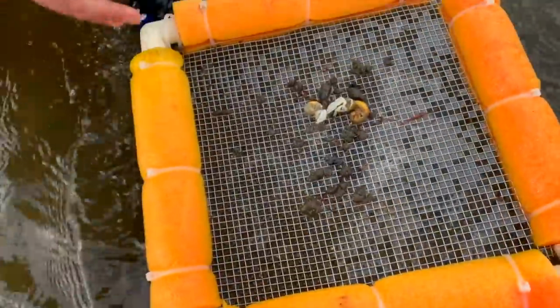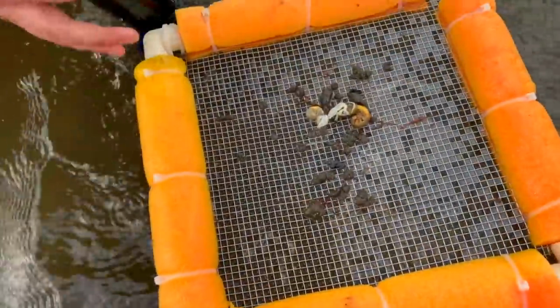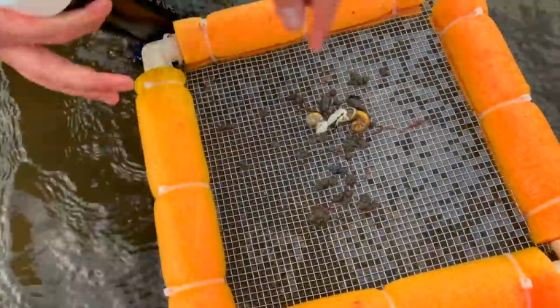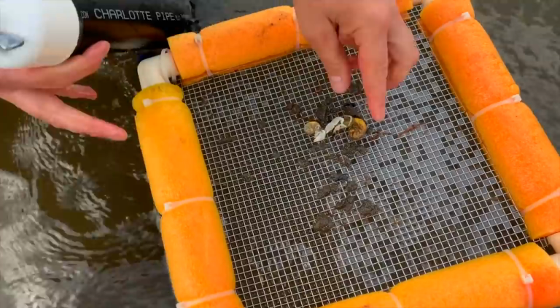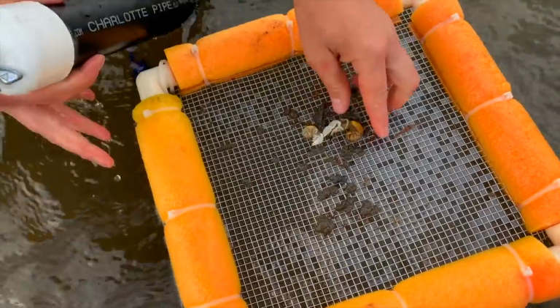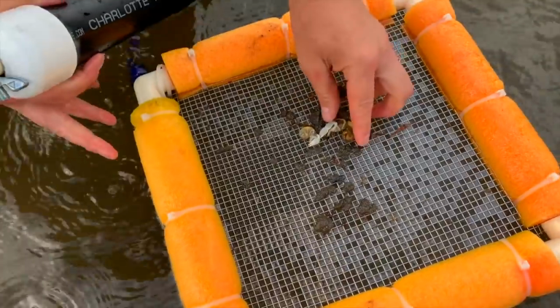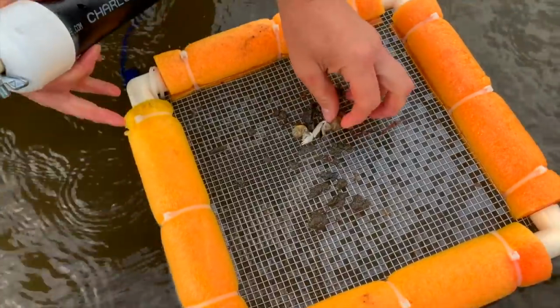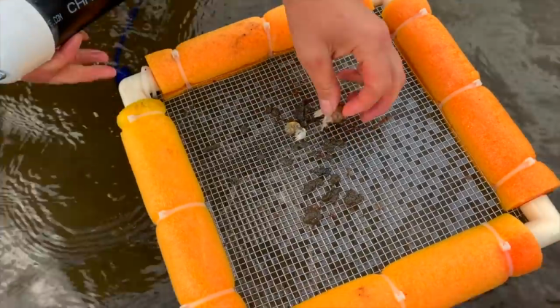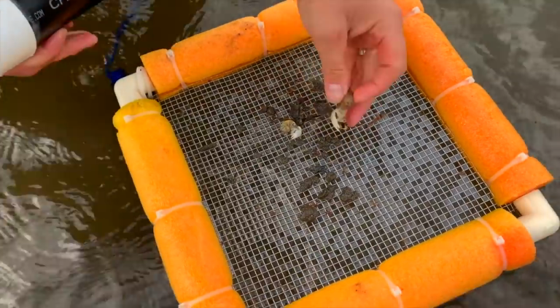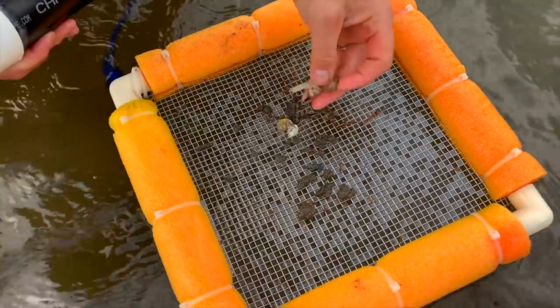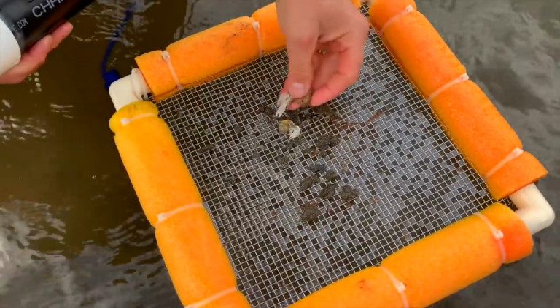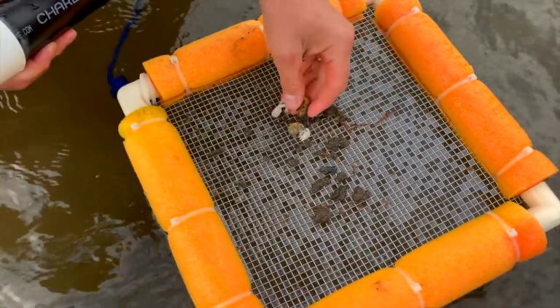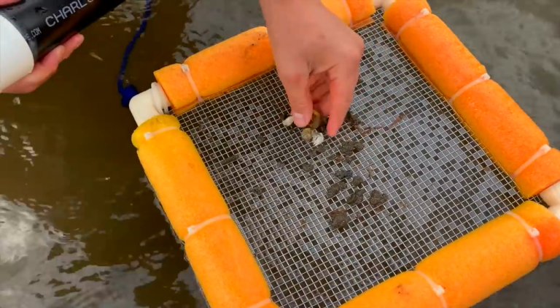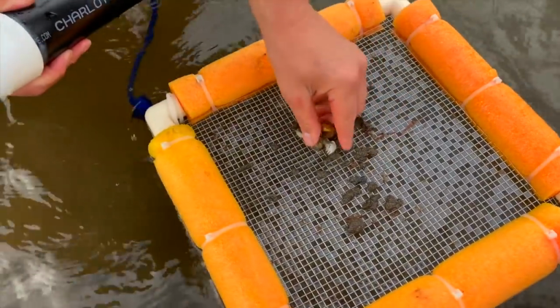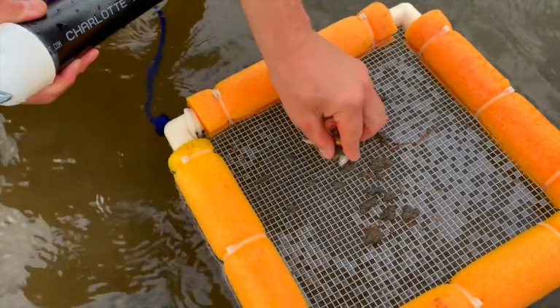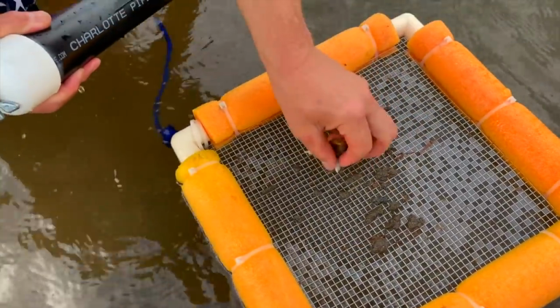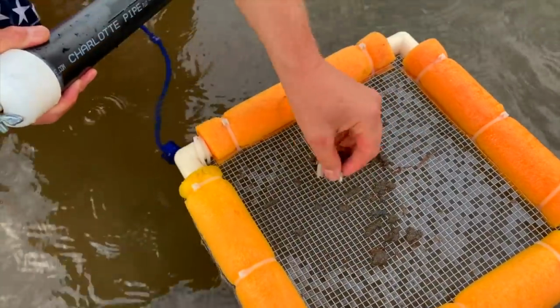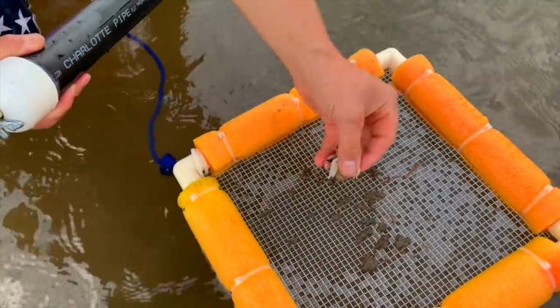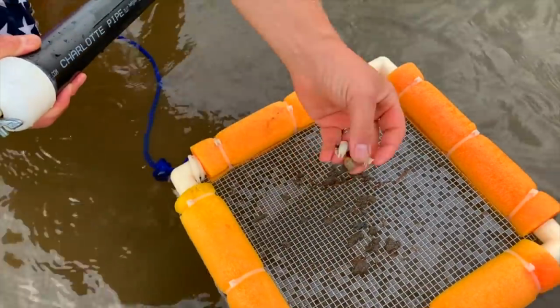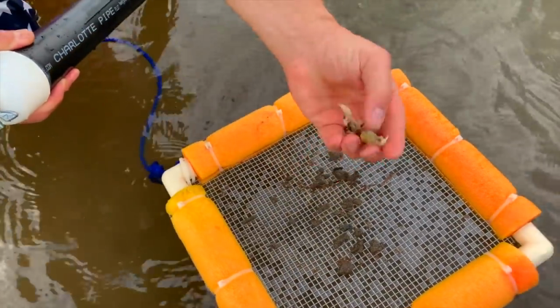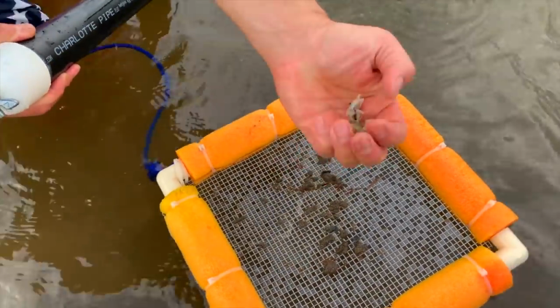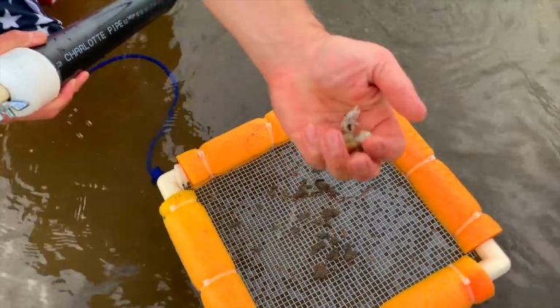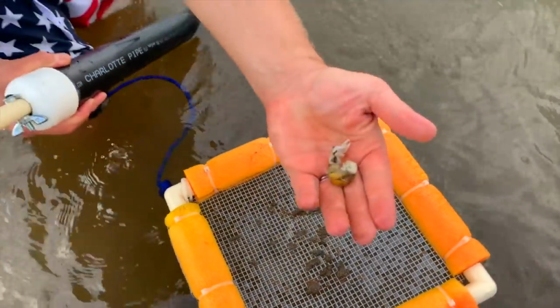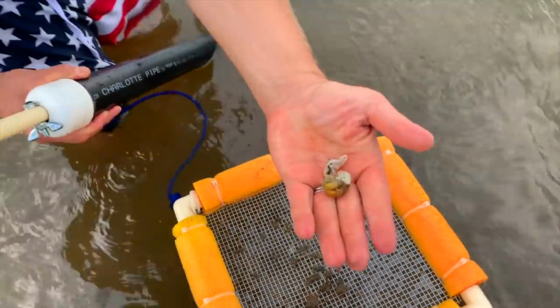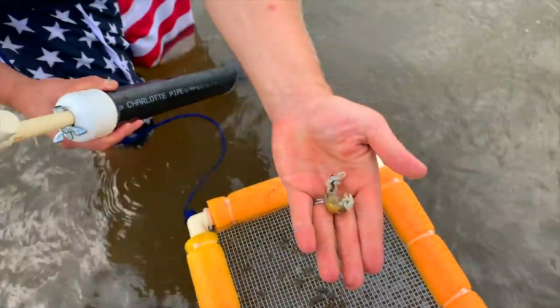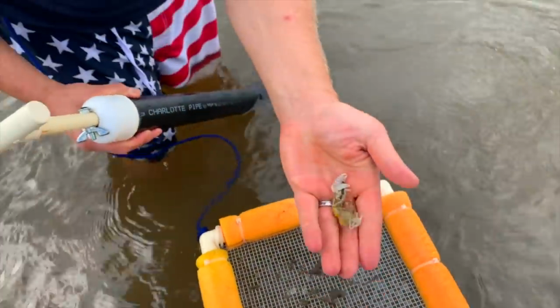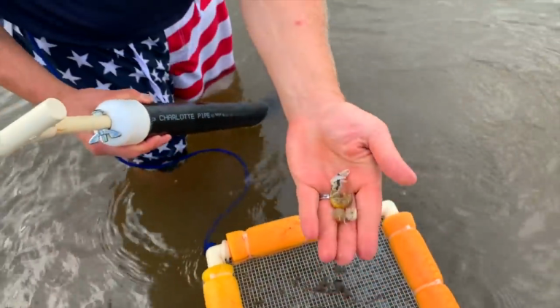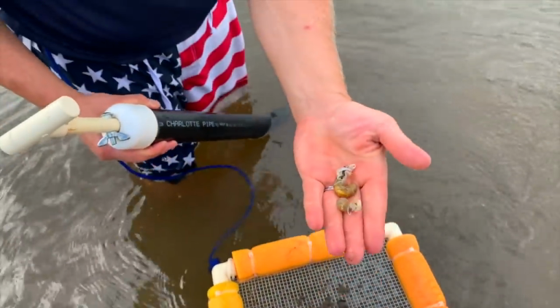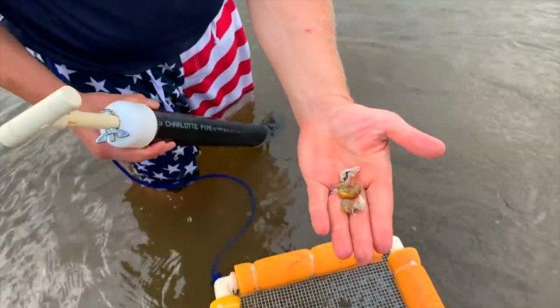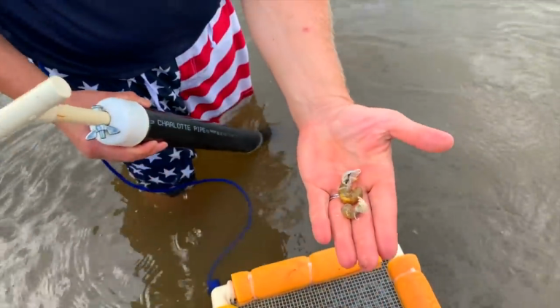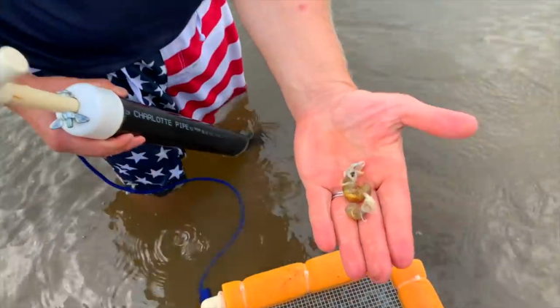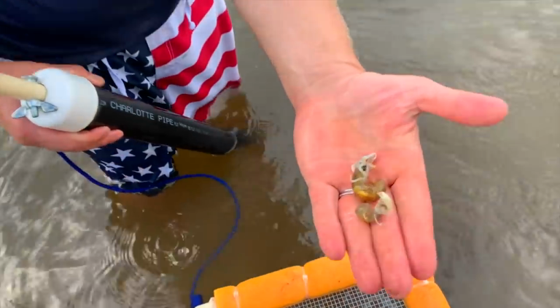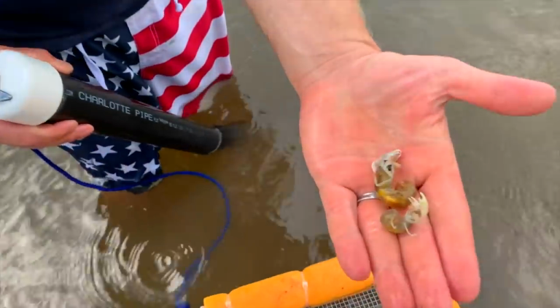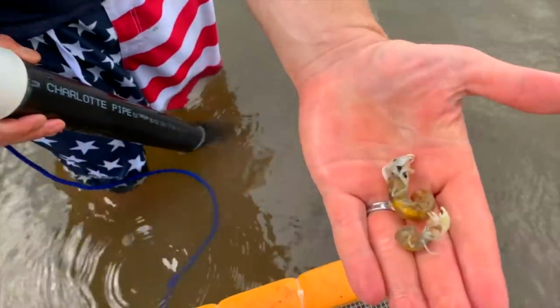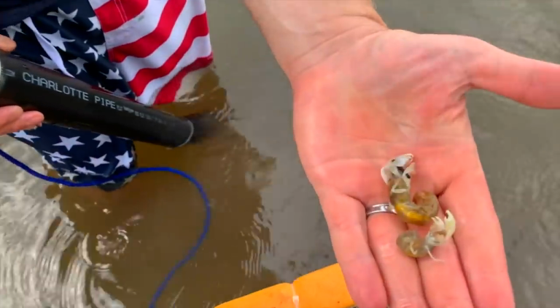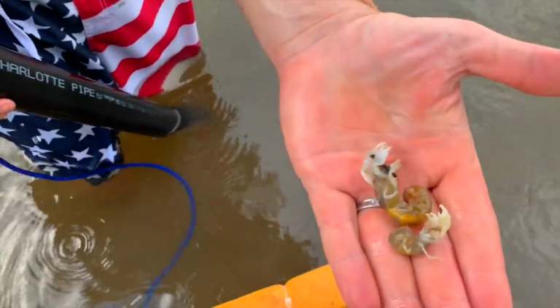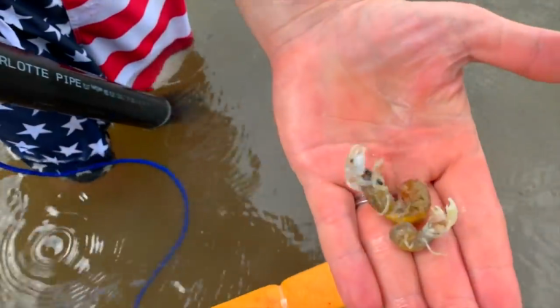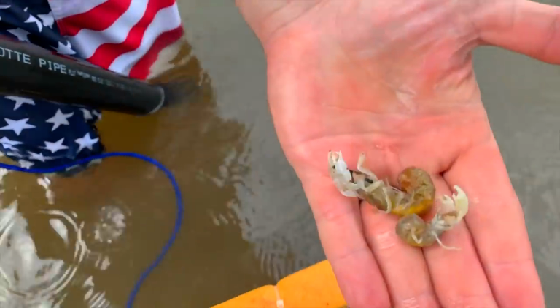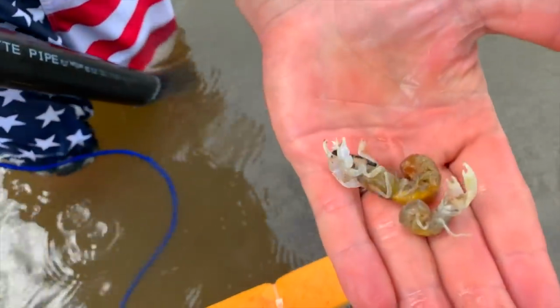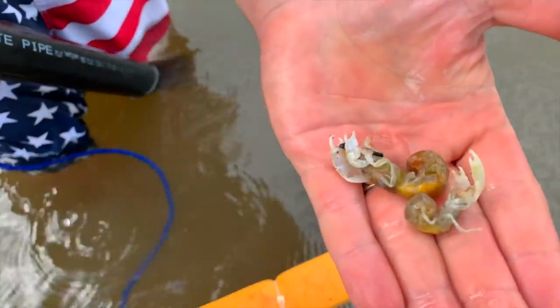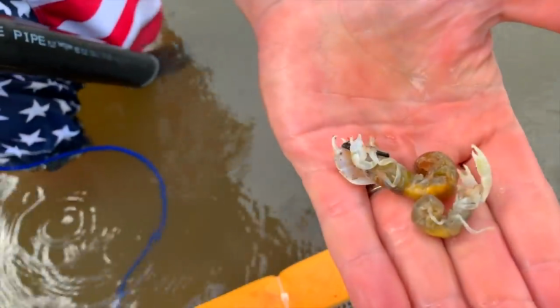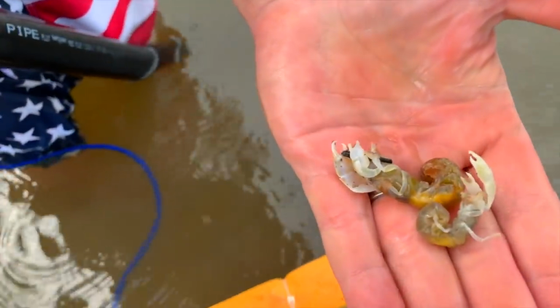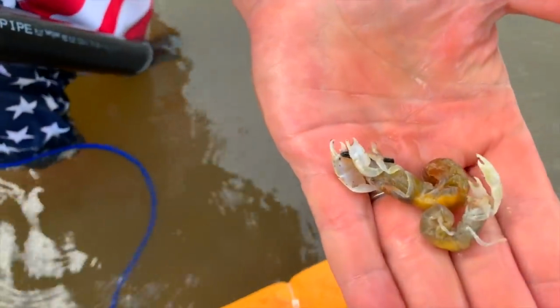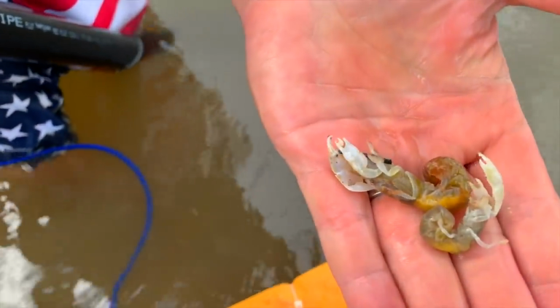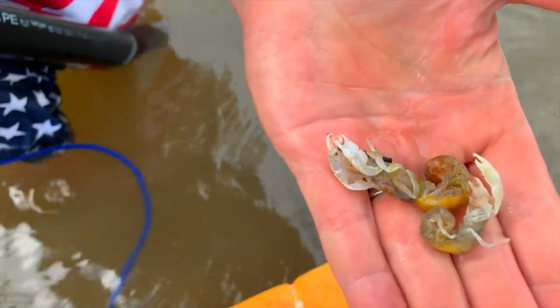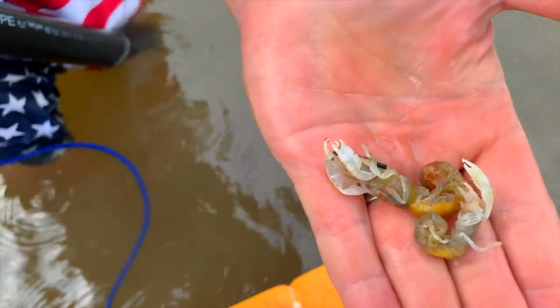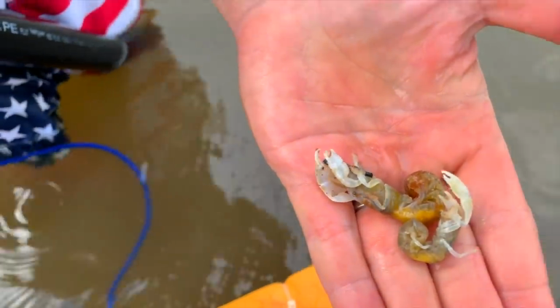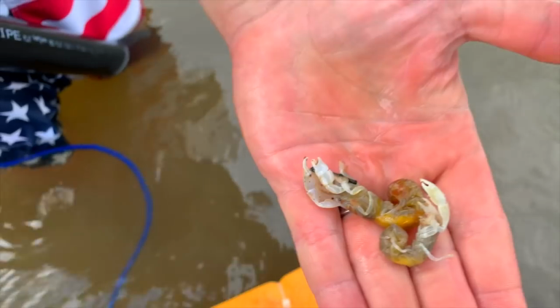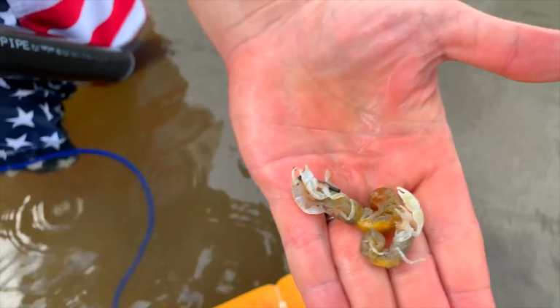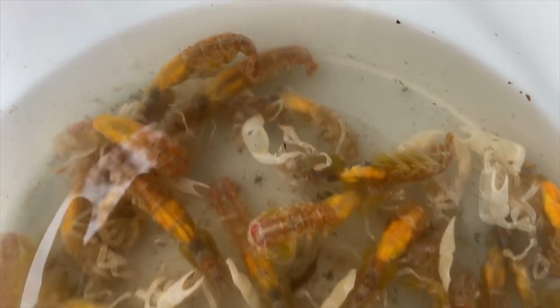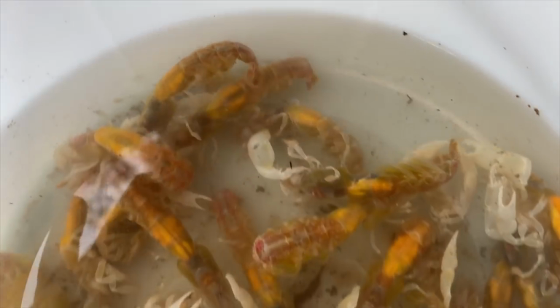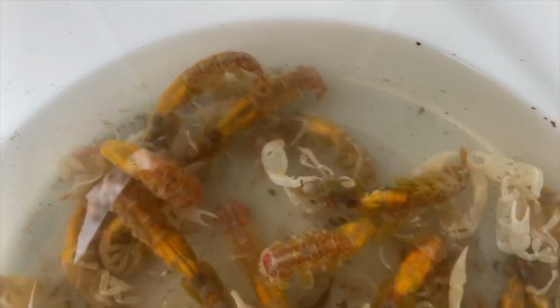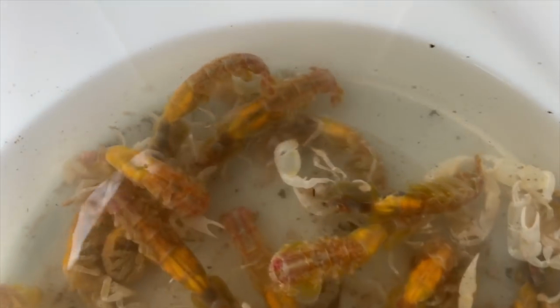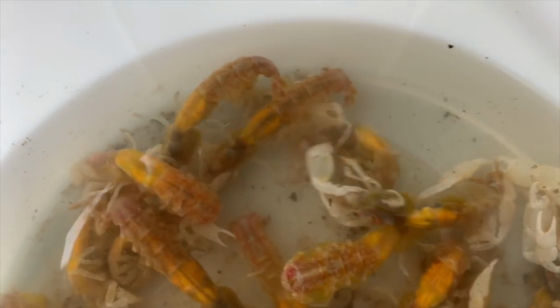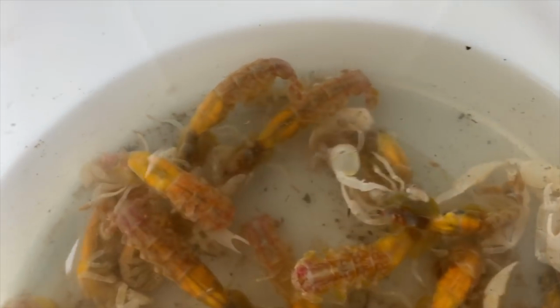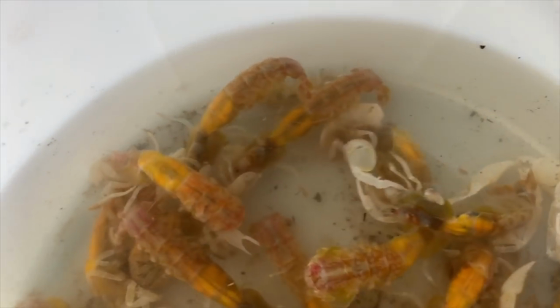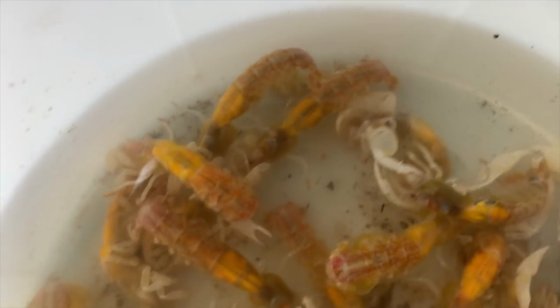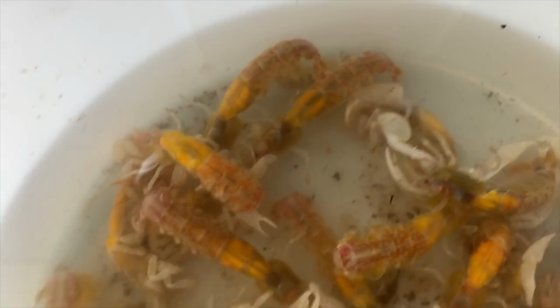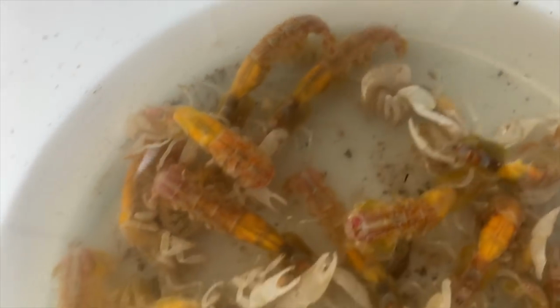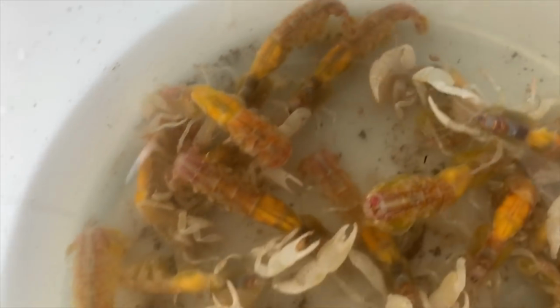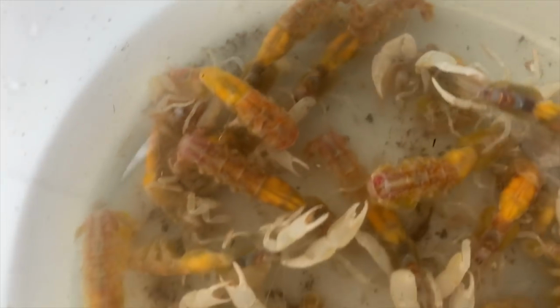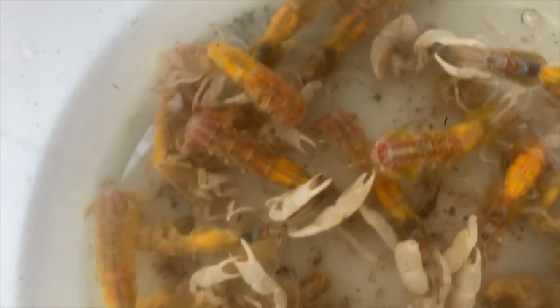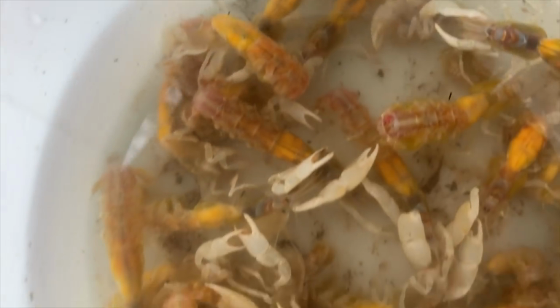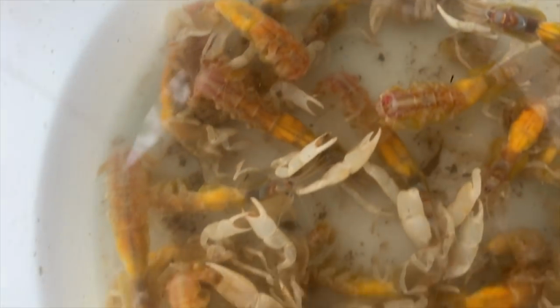And there's your ghost shrimp pump. Thank you.